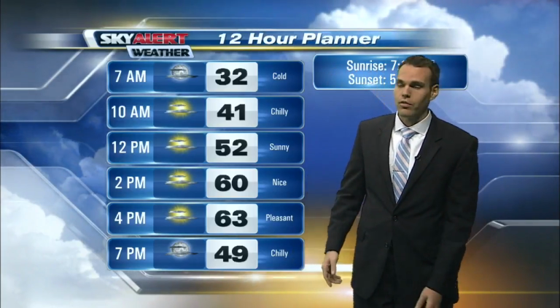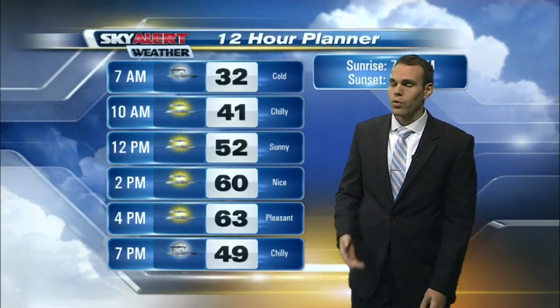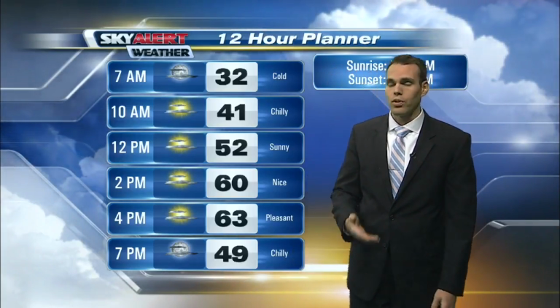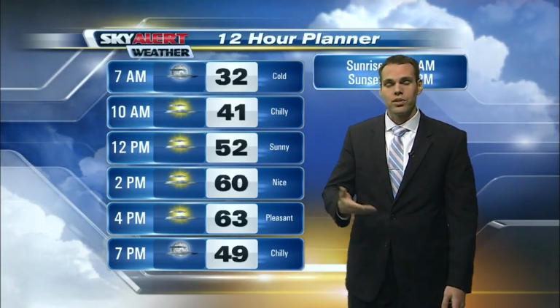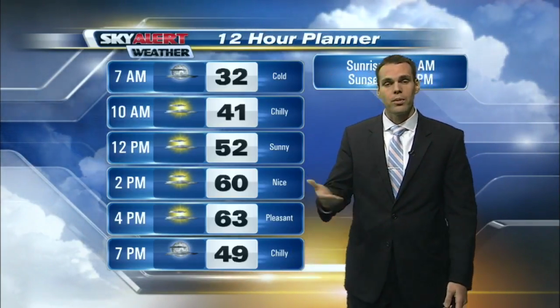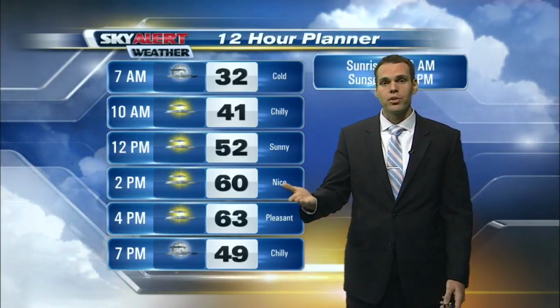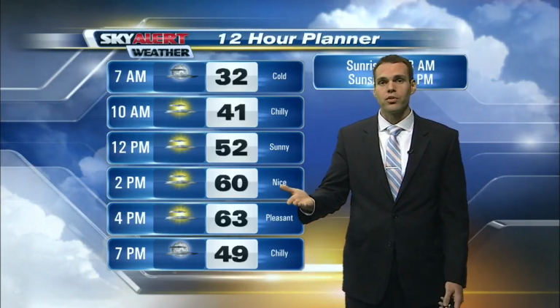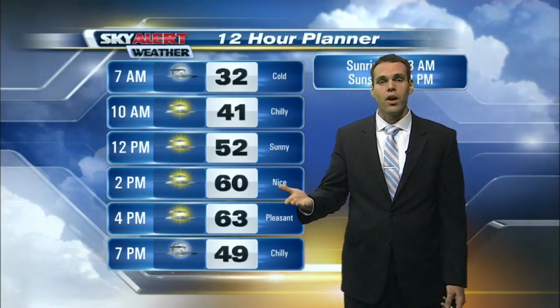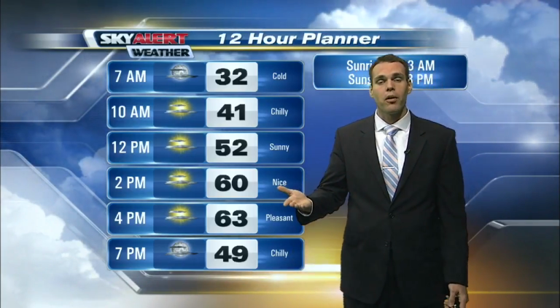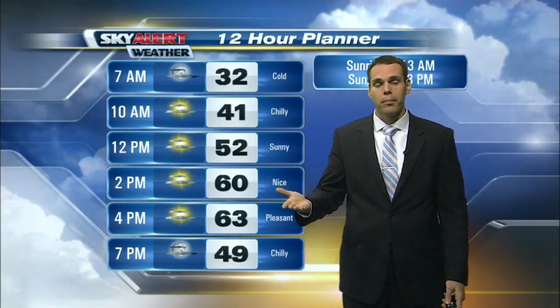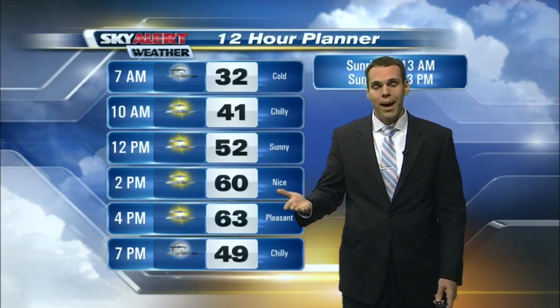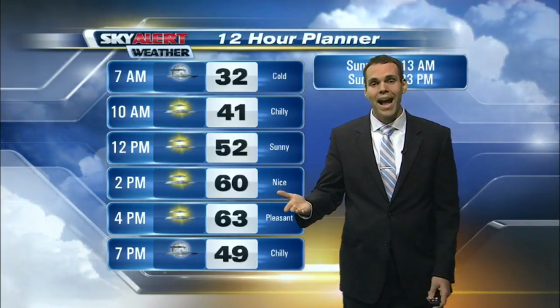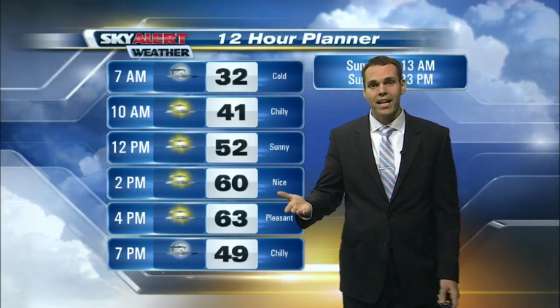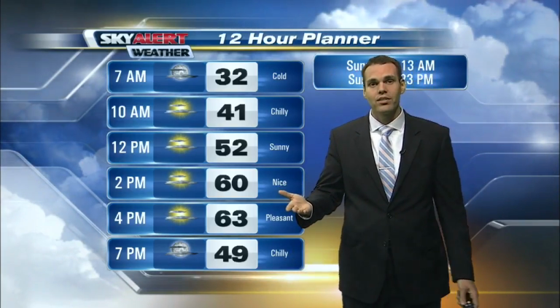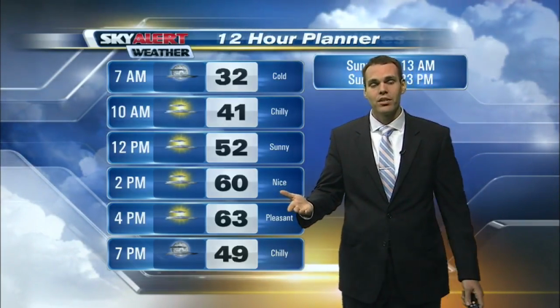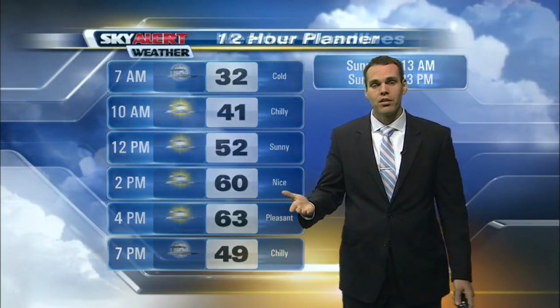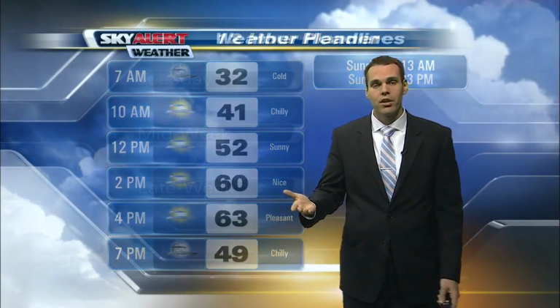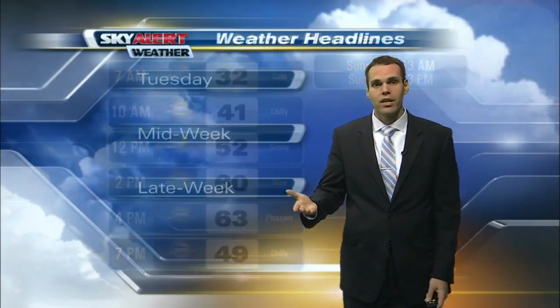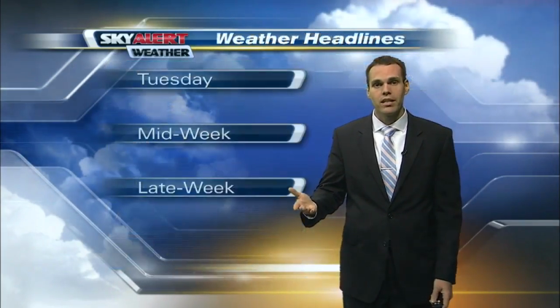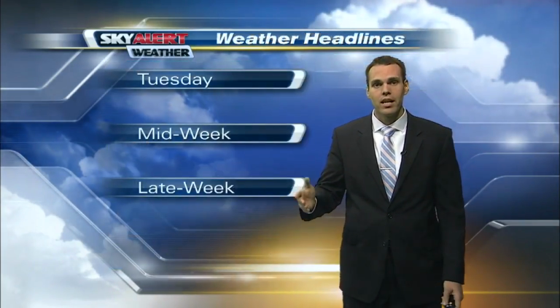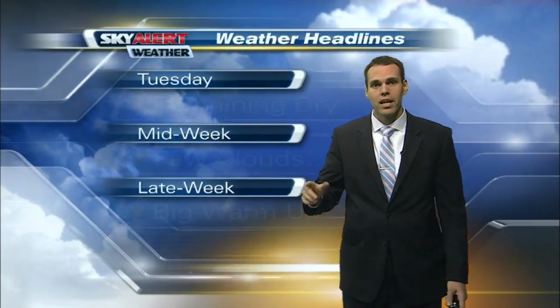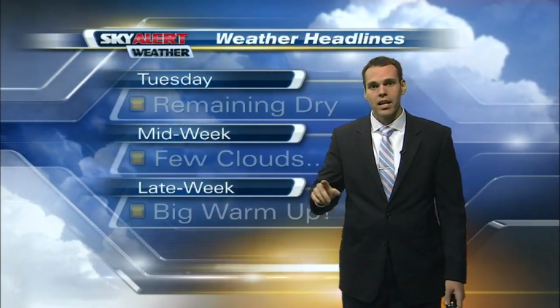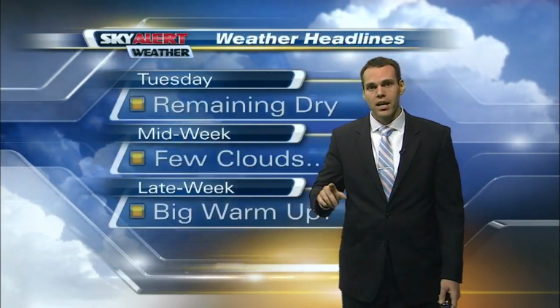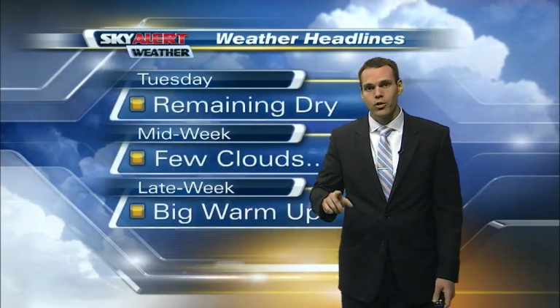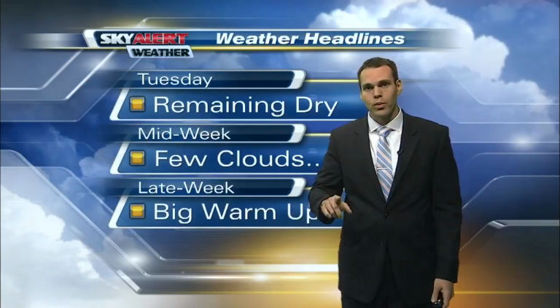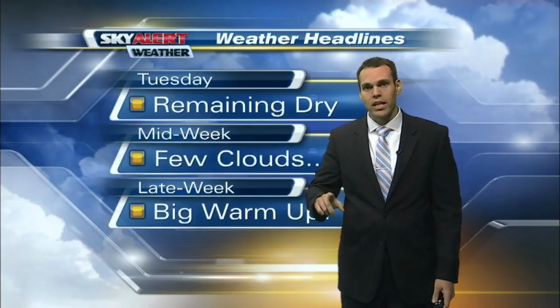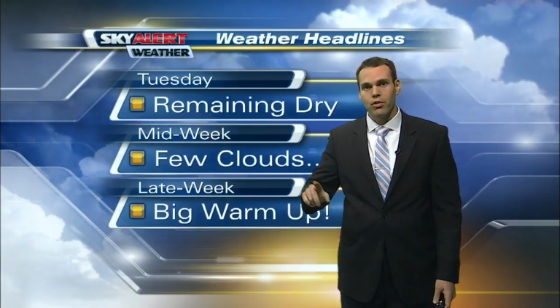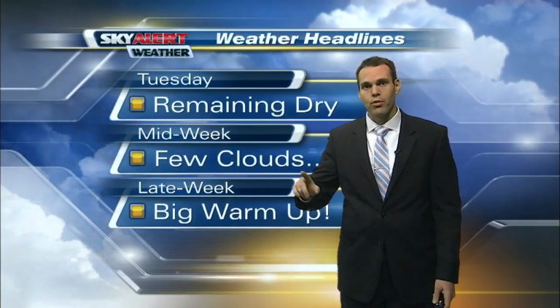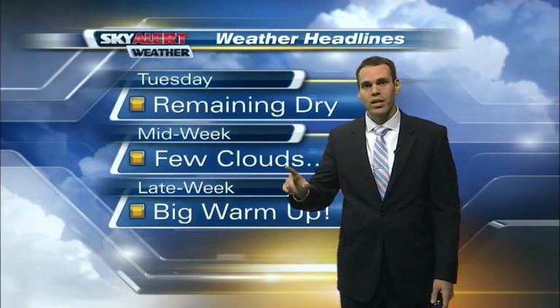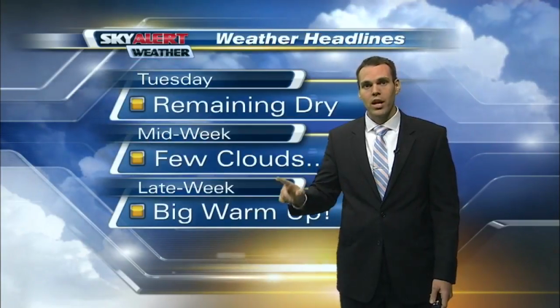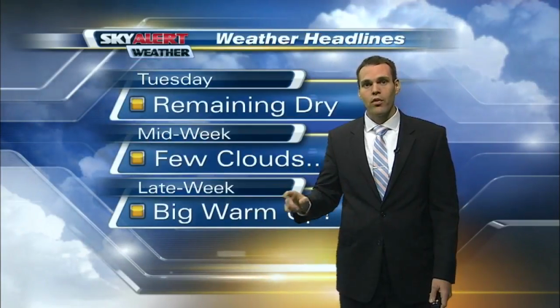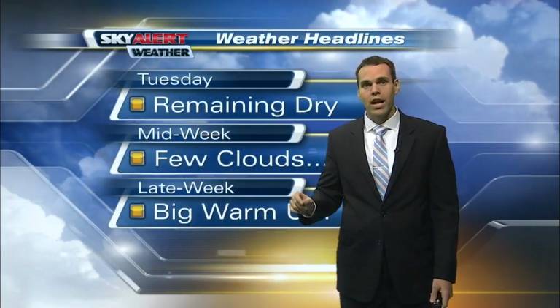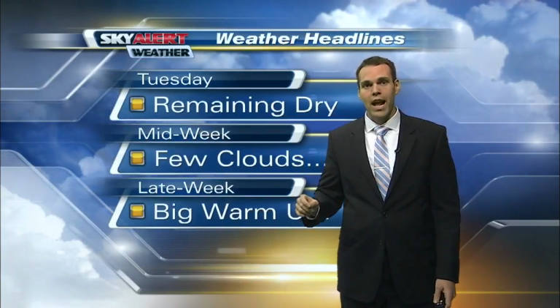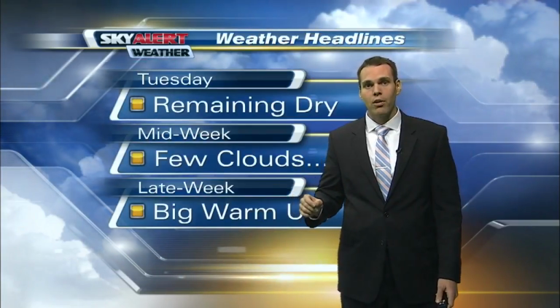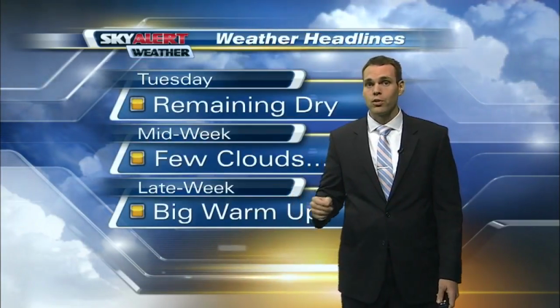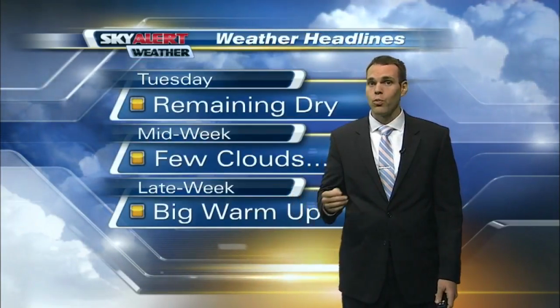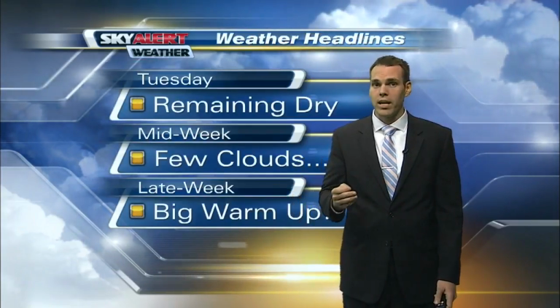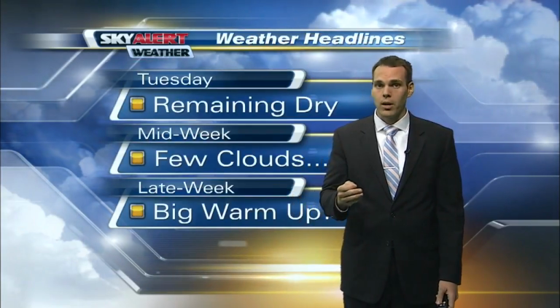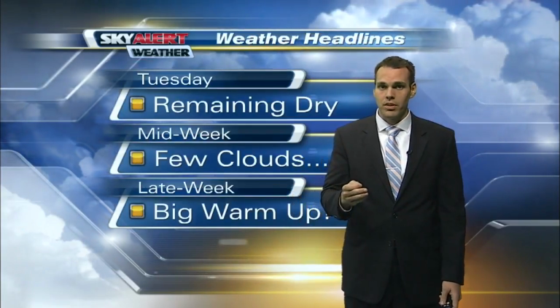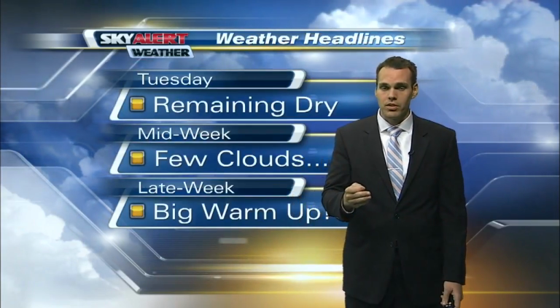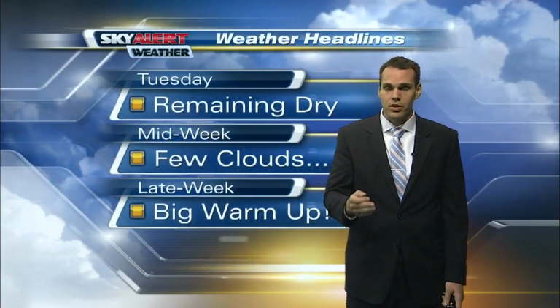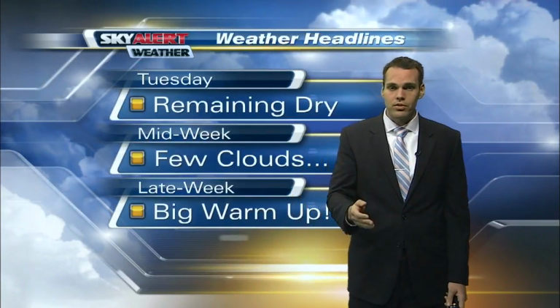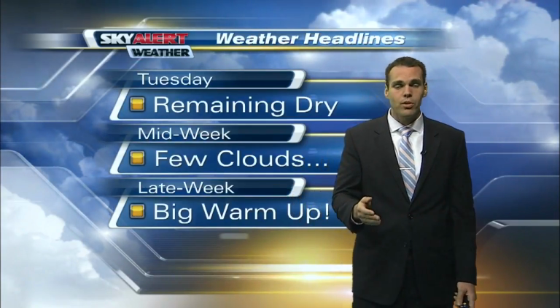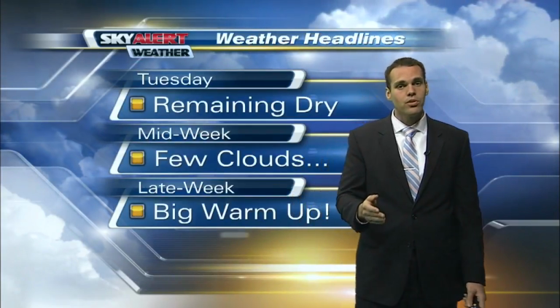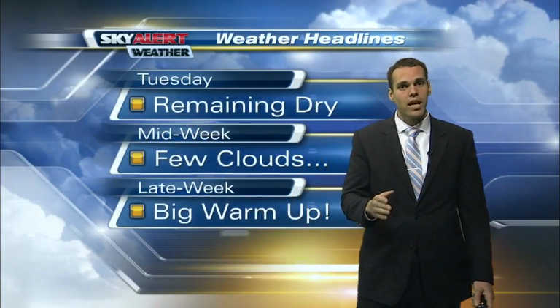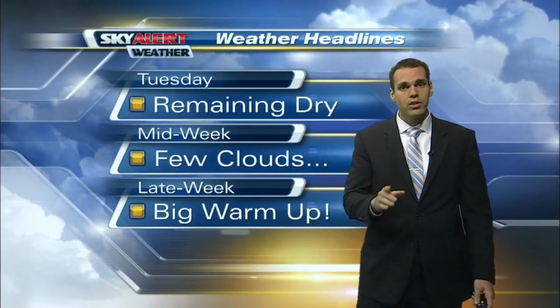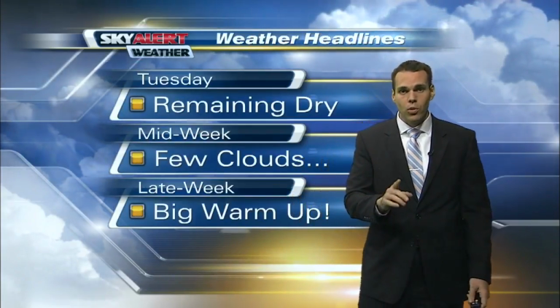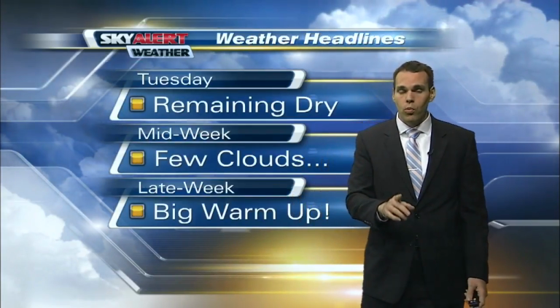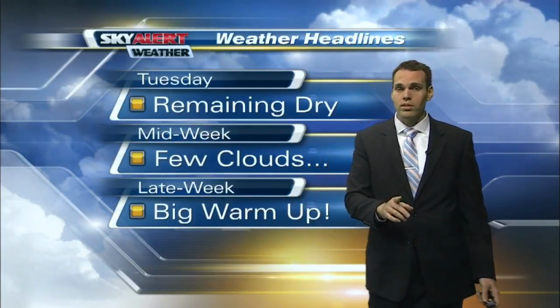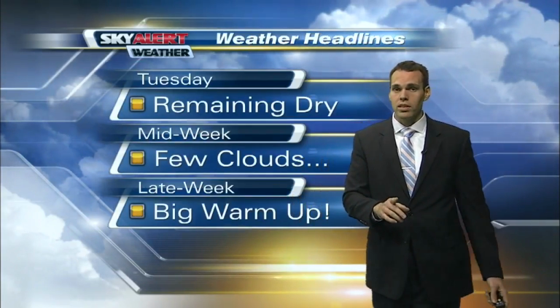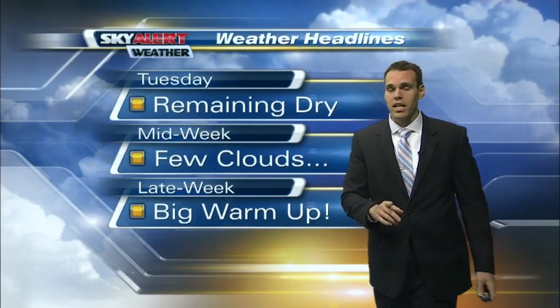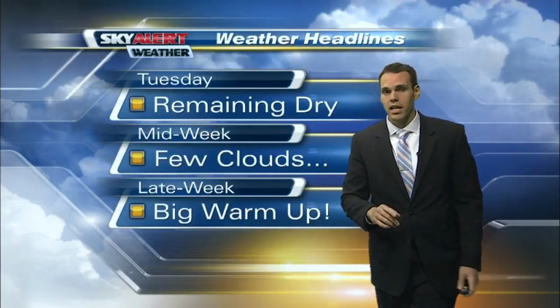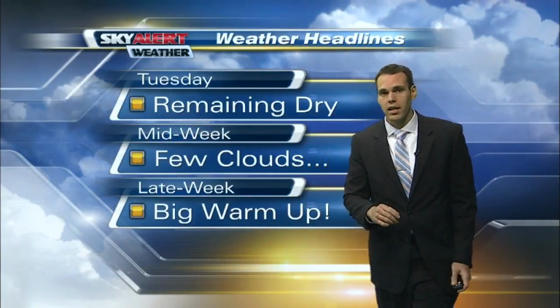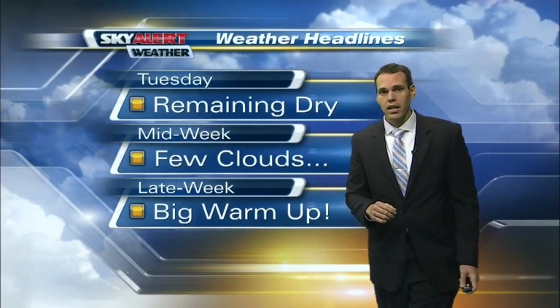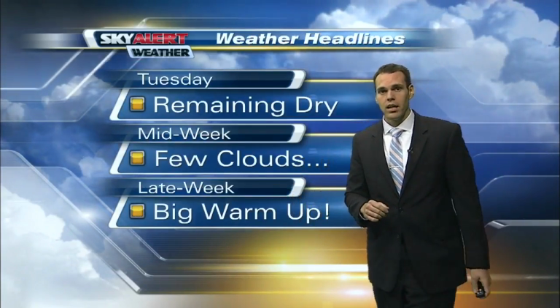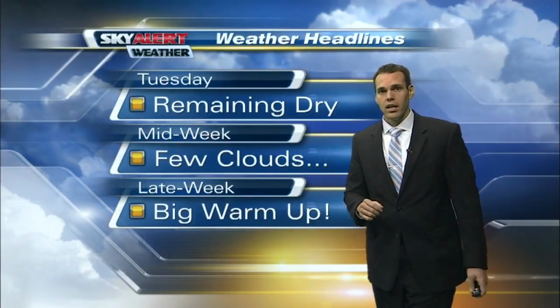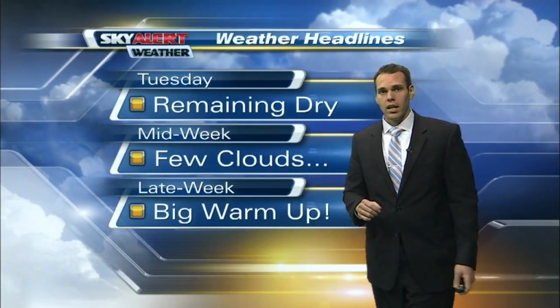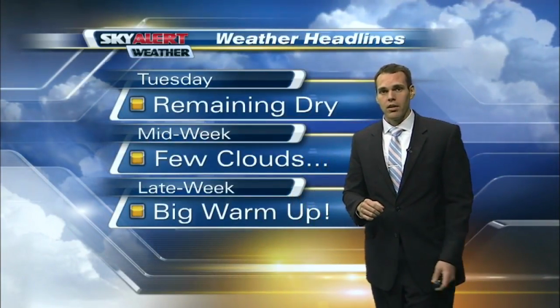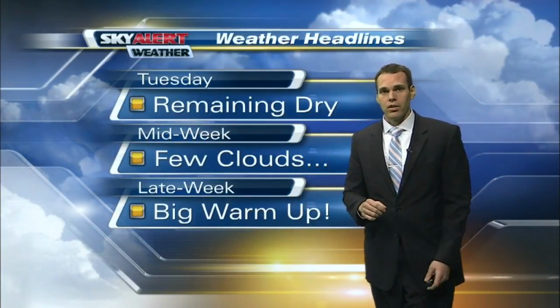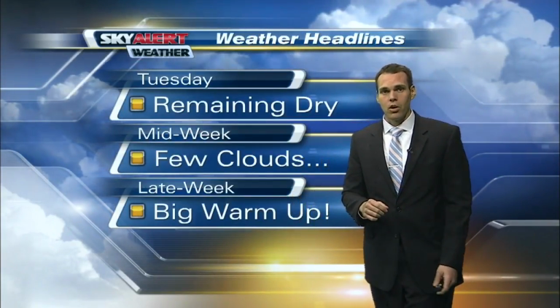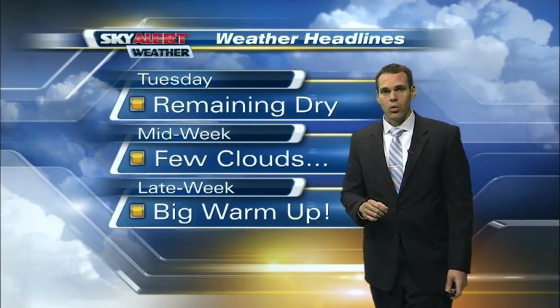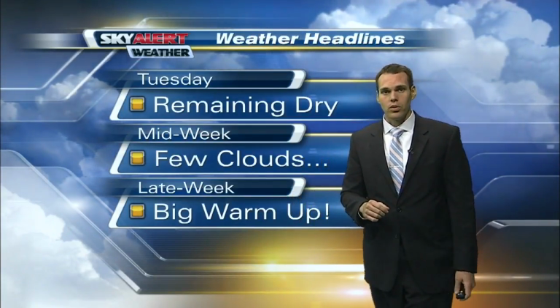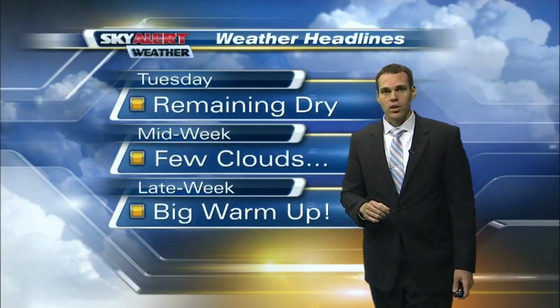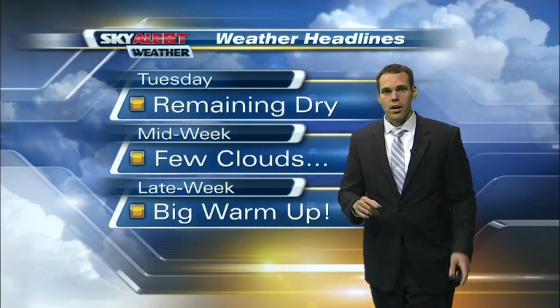Temperatures will fall back into the thirties as we get through the overnight hours and wake up into your Tuesday. So once again, another cold start.